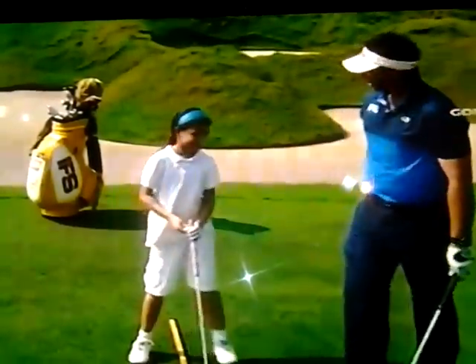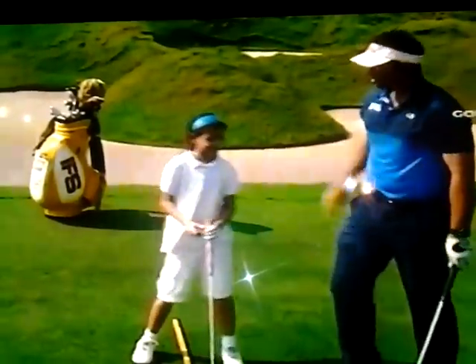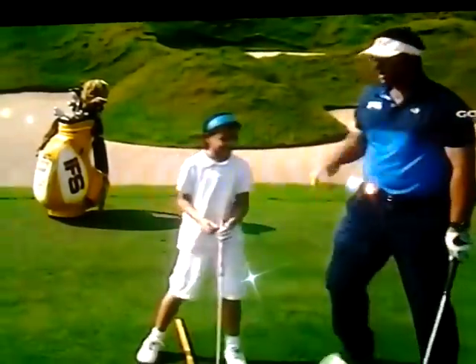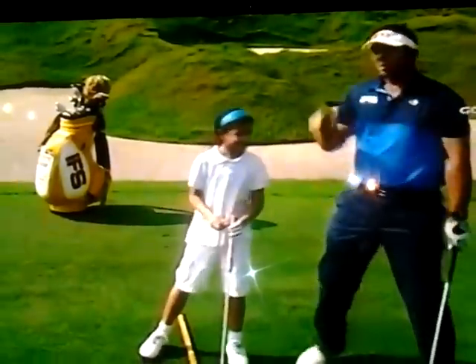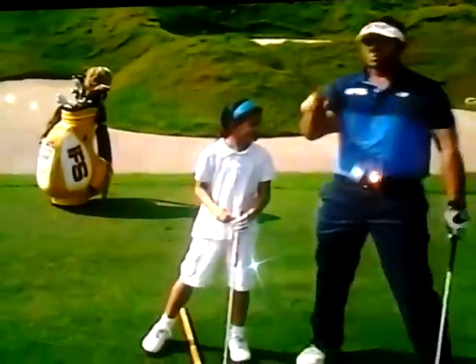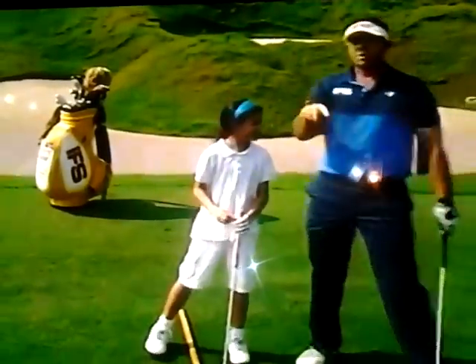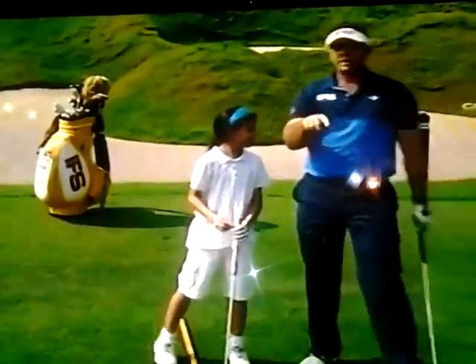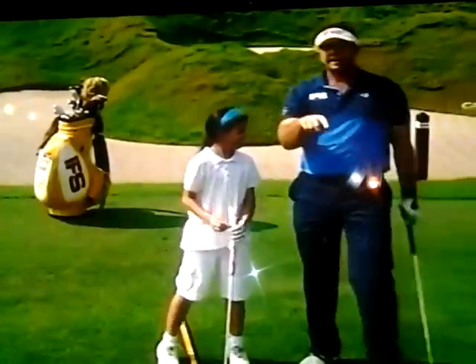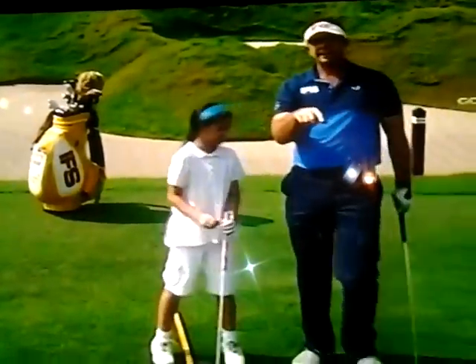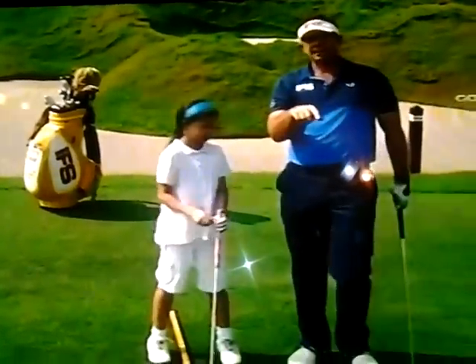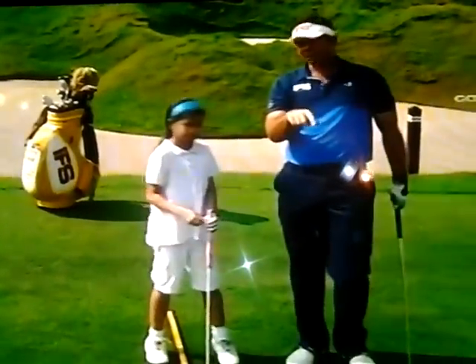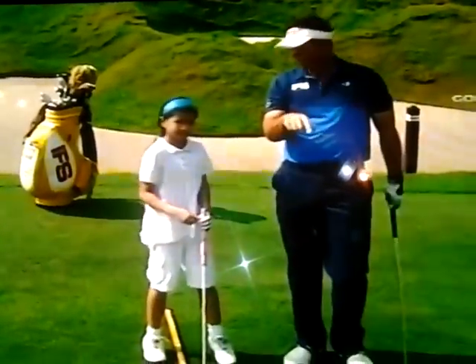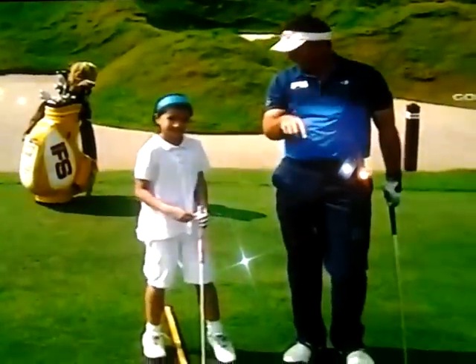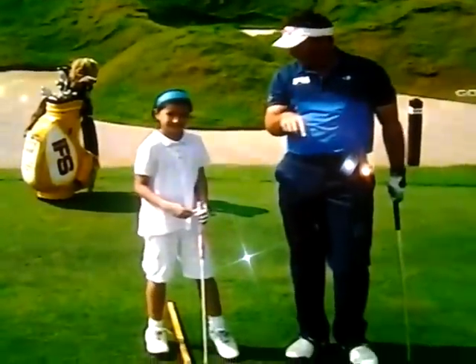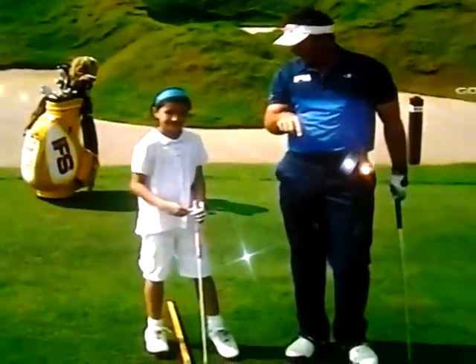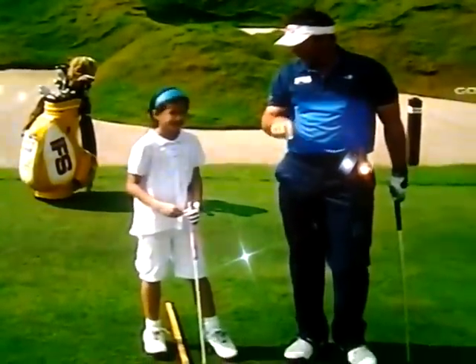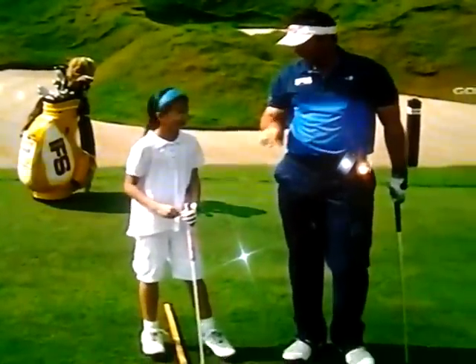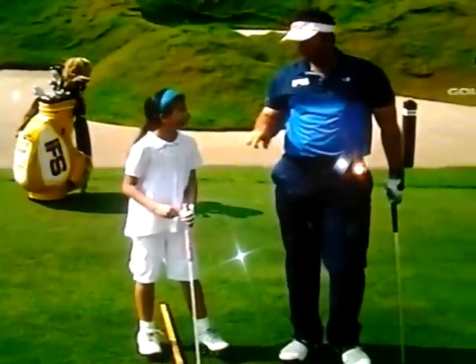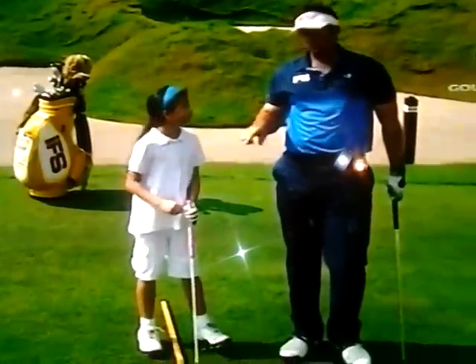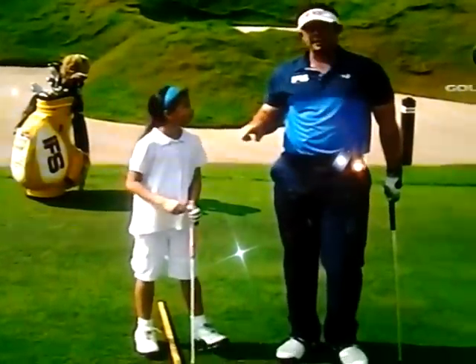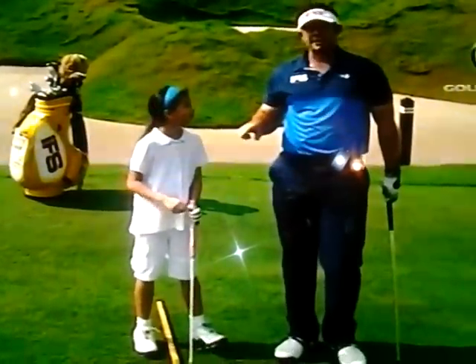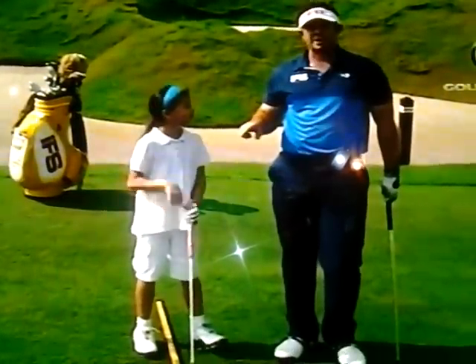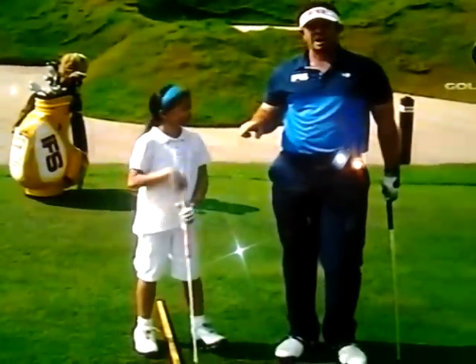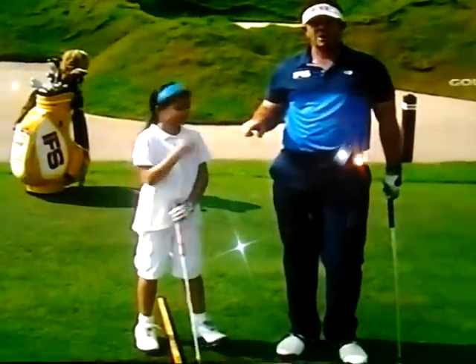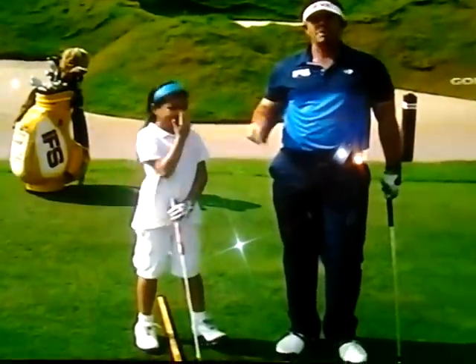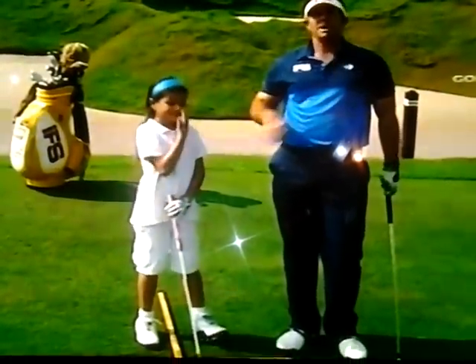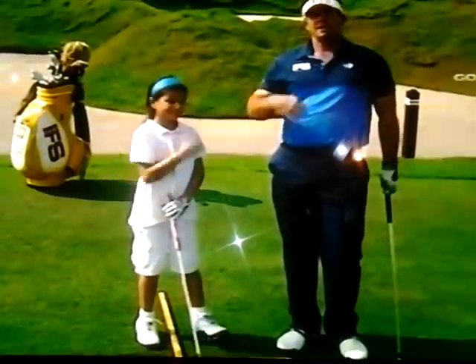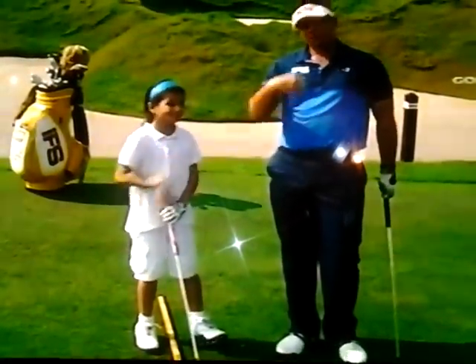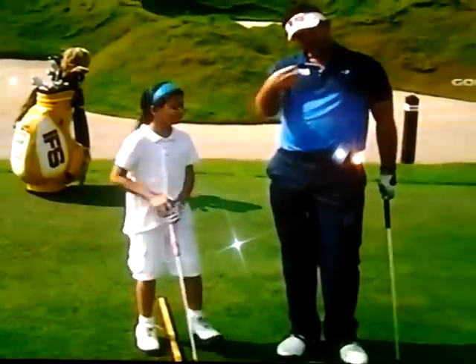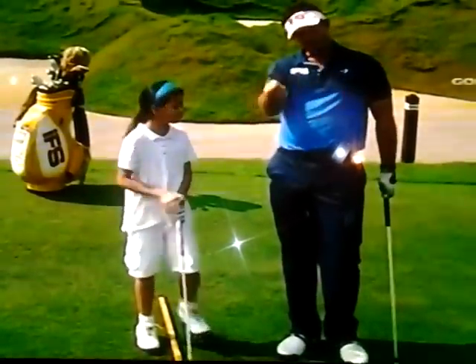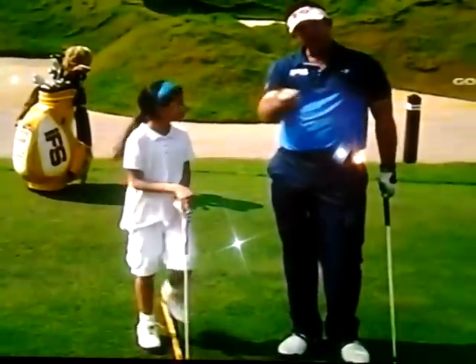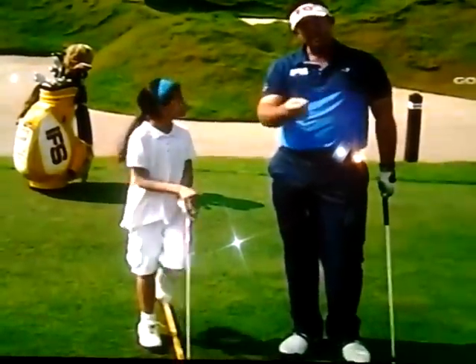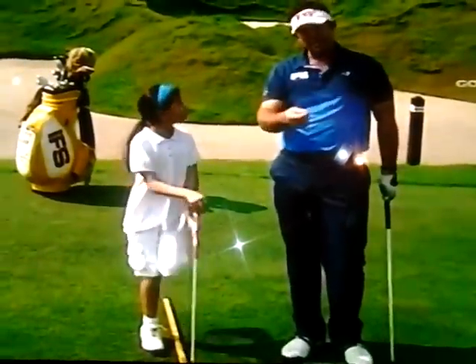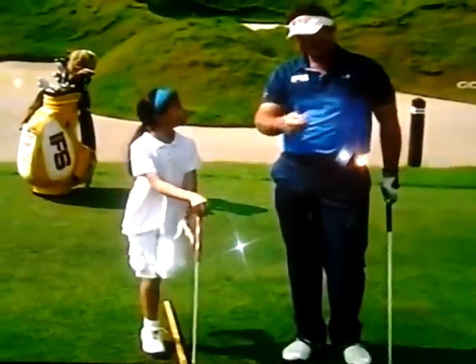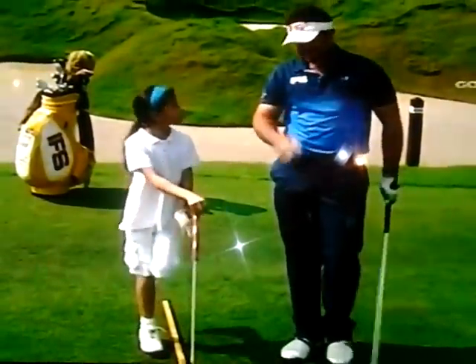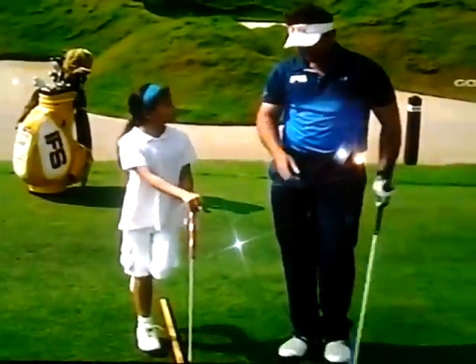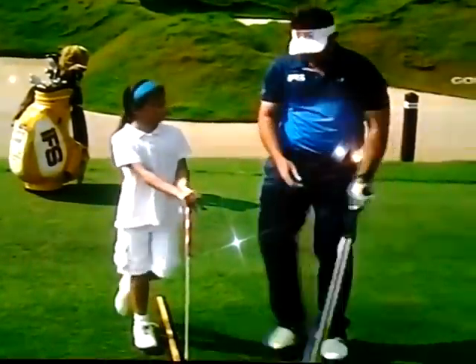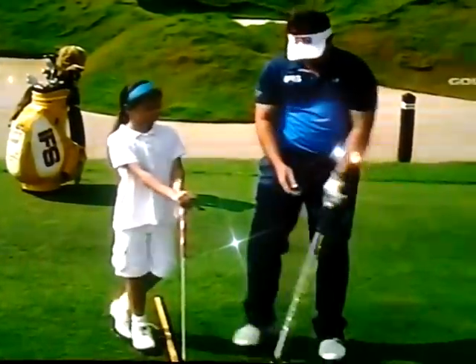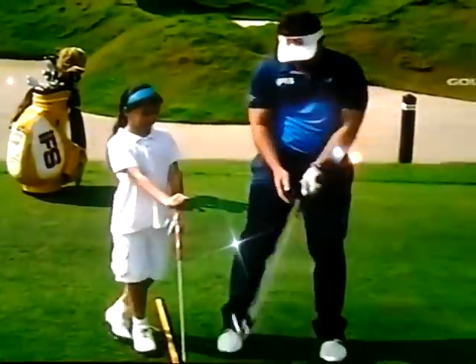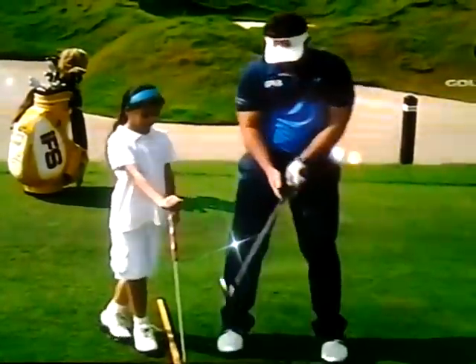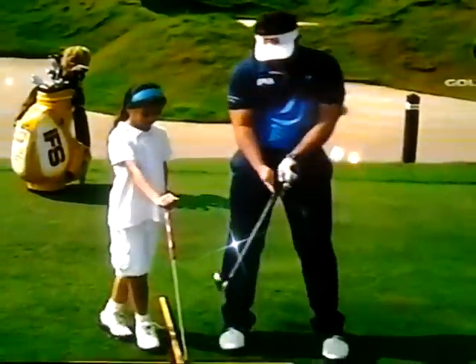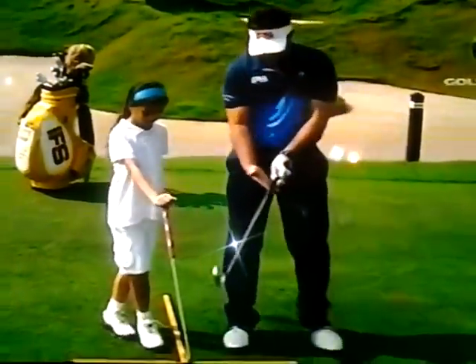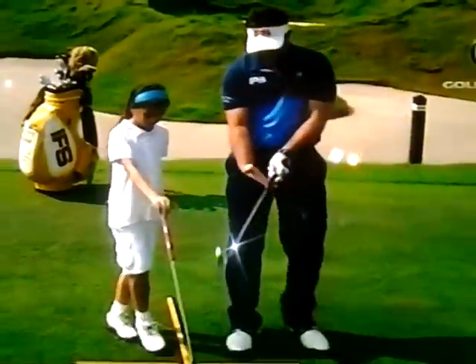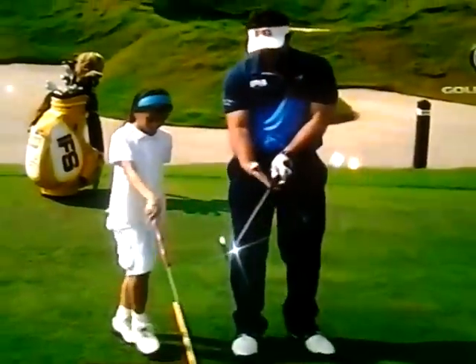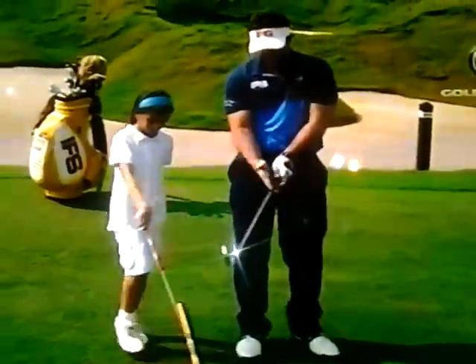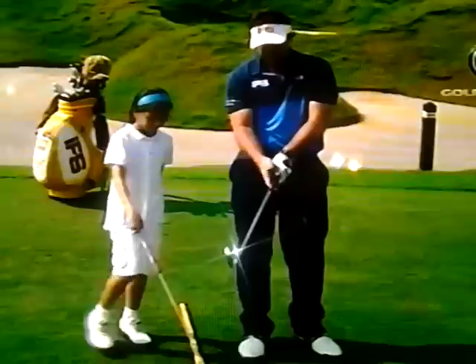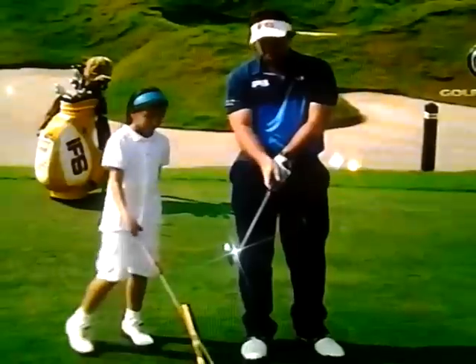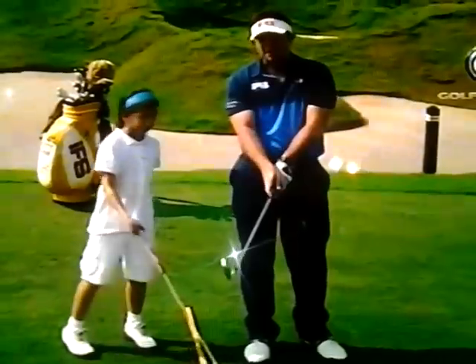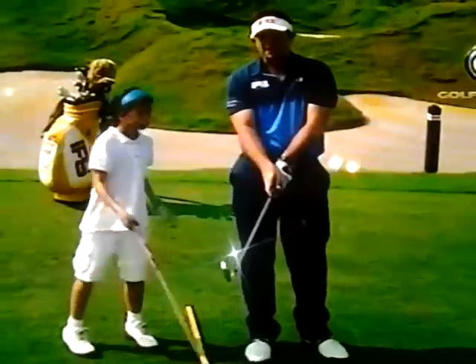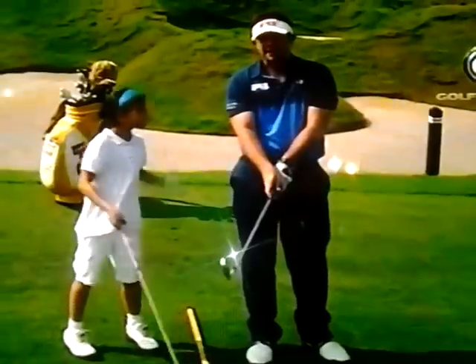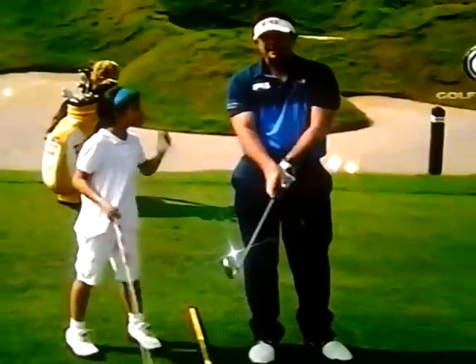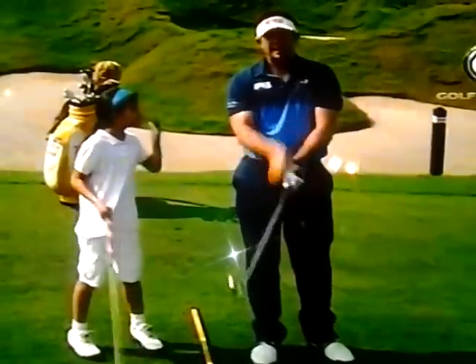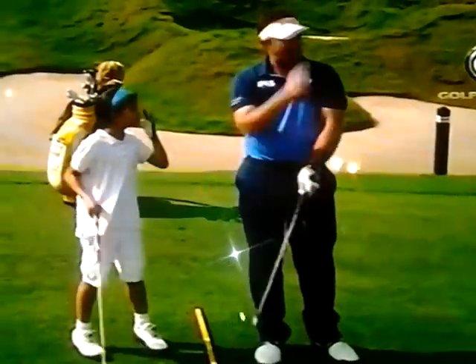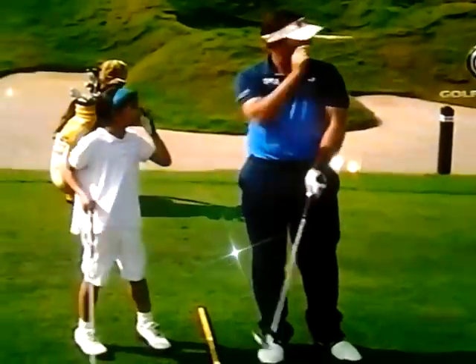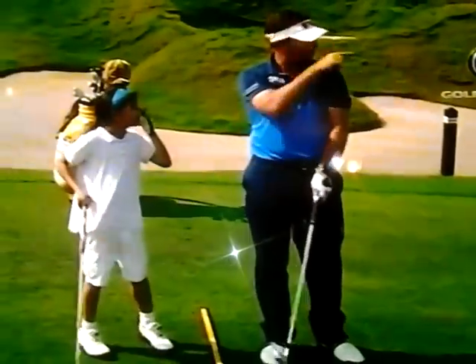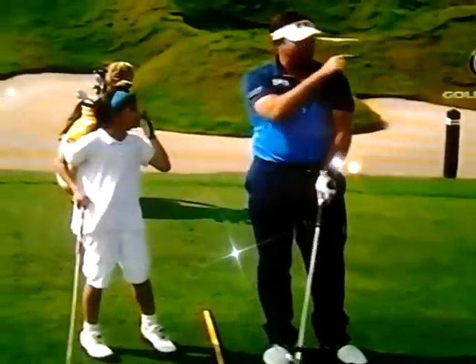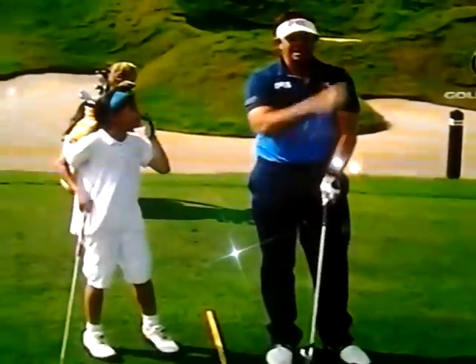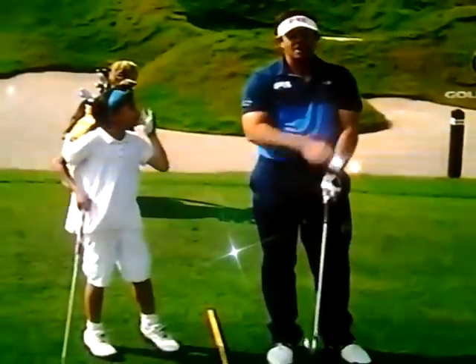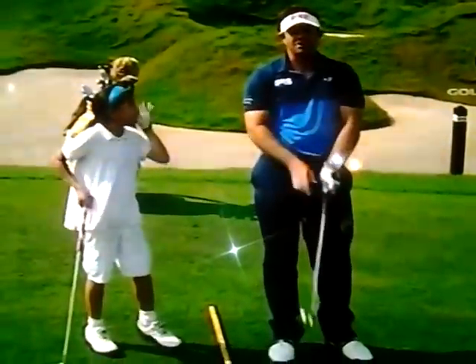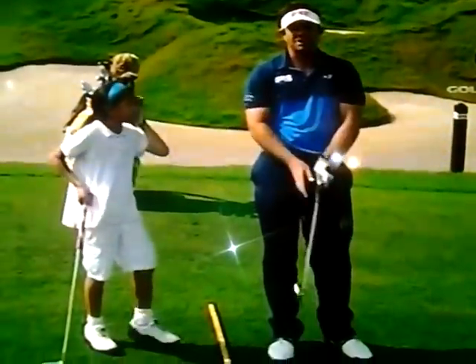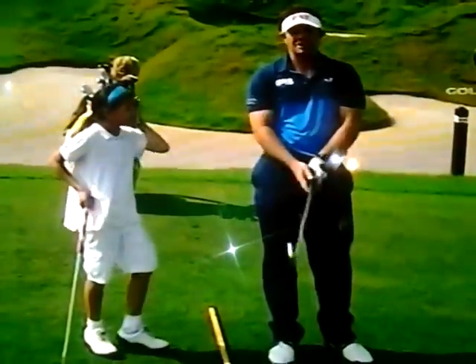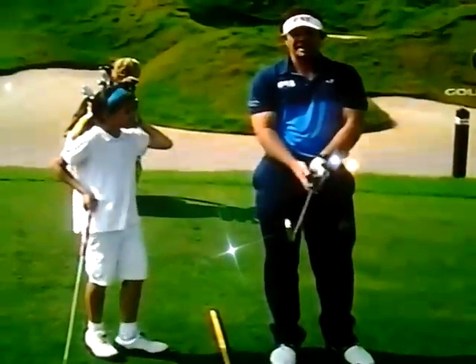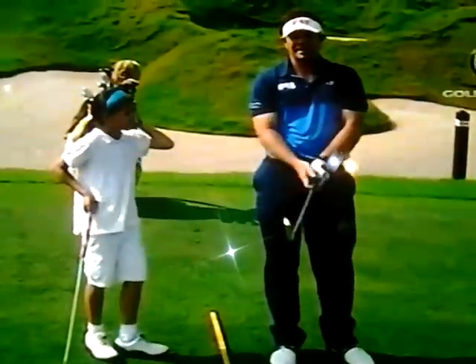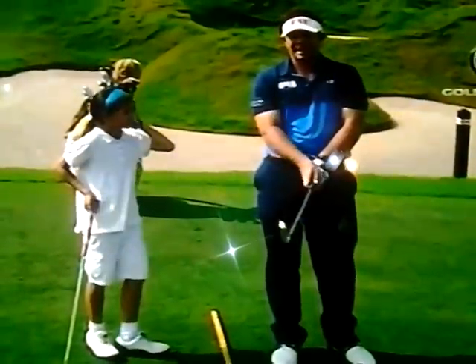So what we need to do — remember those tips when you're at home, for you and your kids. Let's get that grip perfect and you're going to hit golf shots like that.